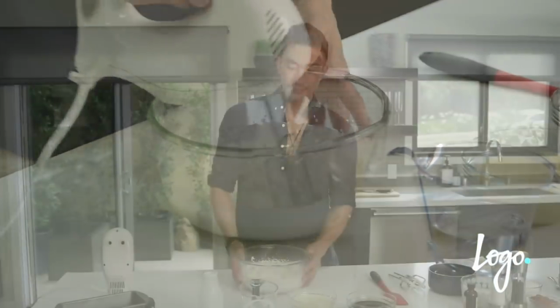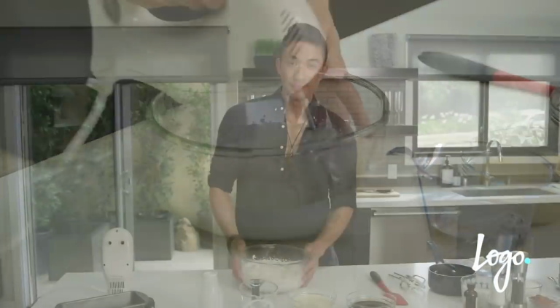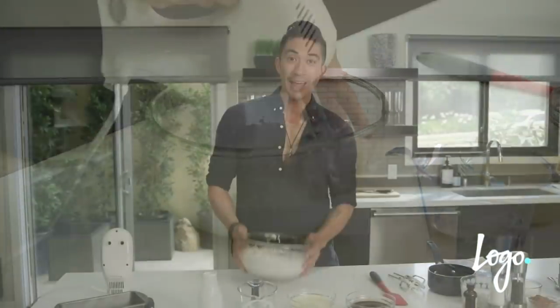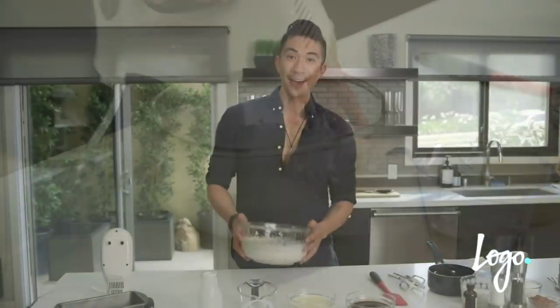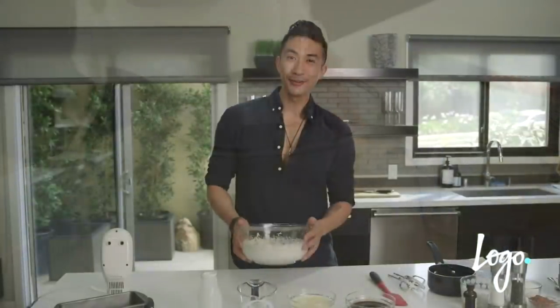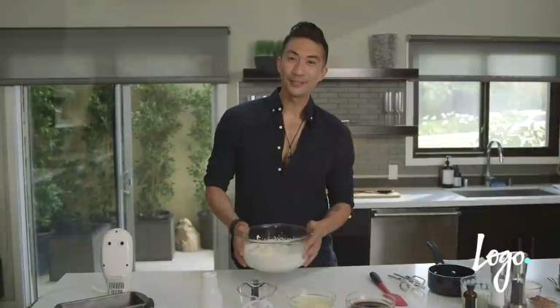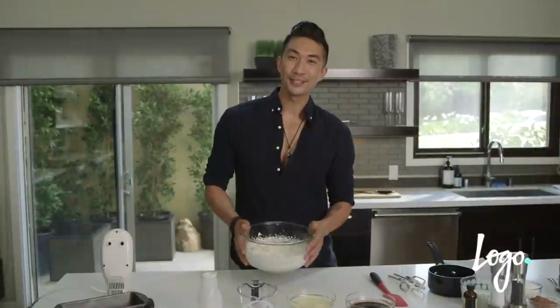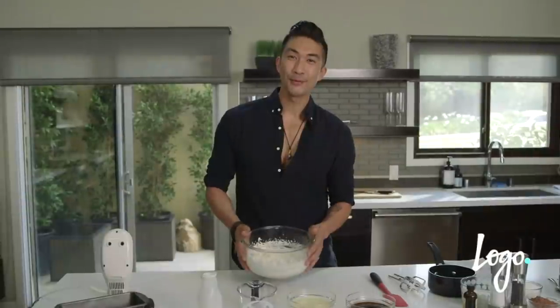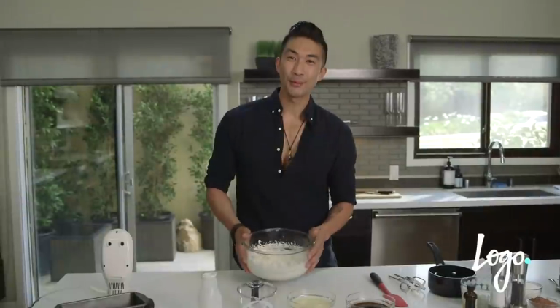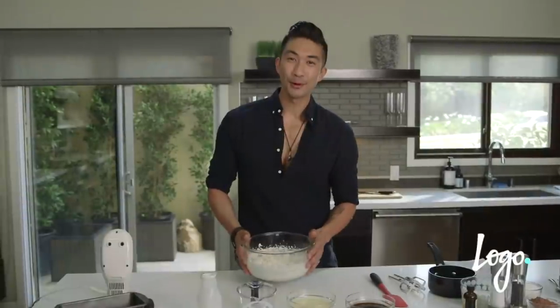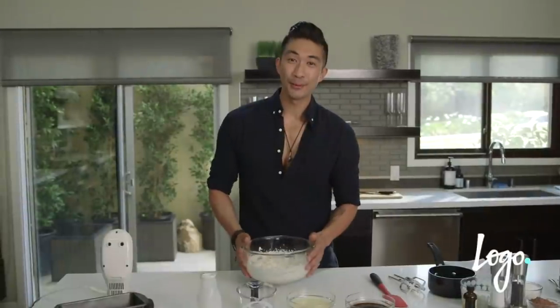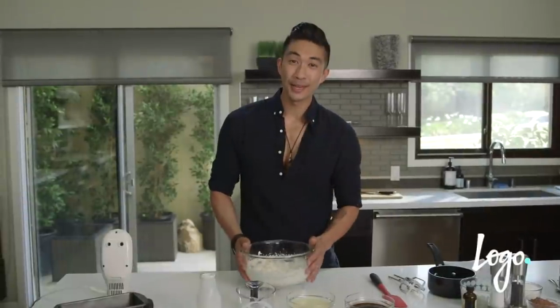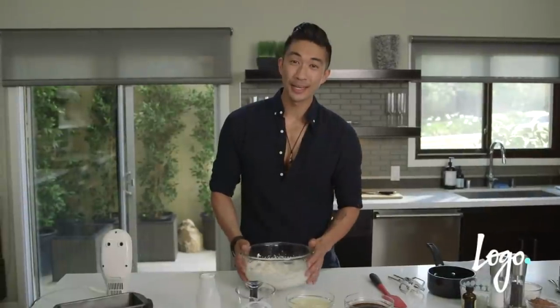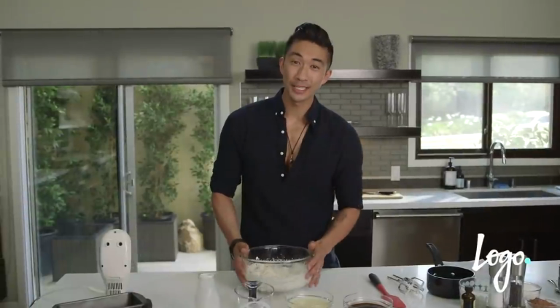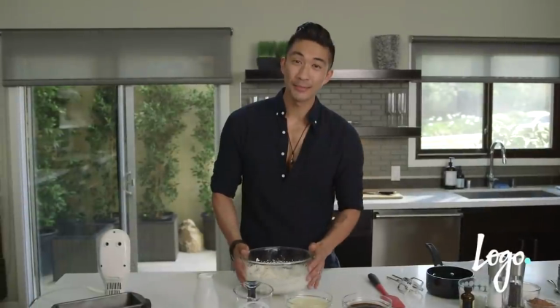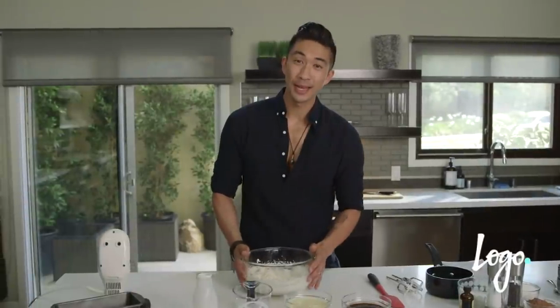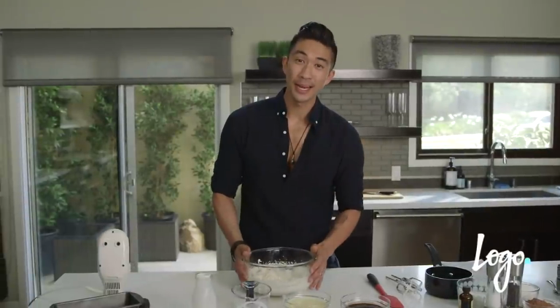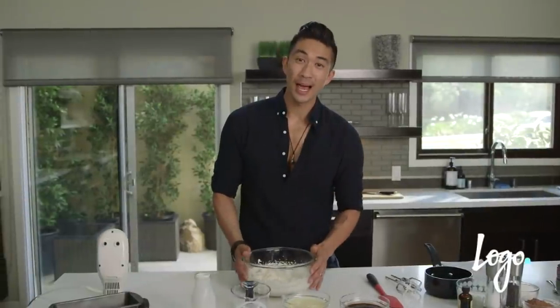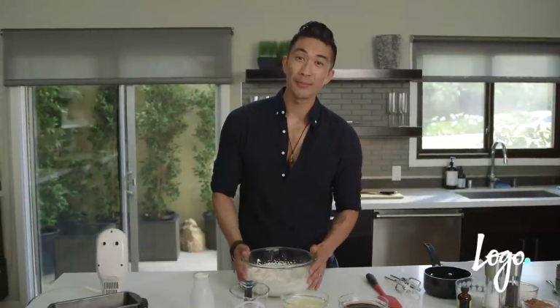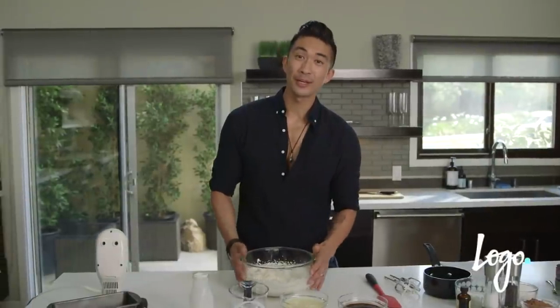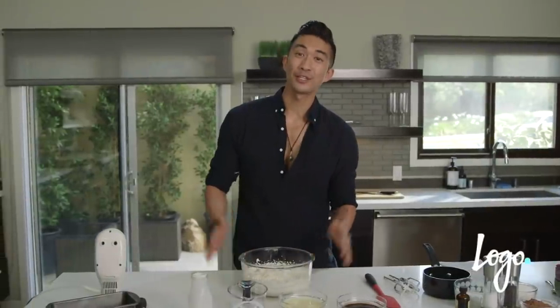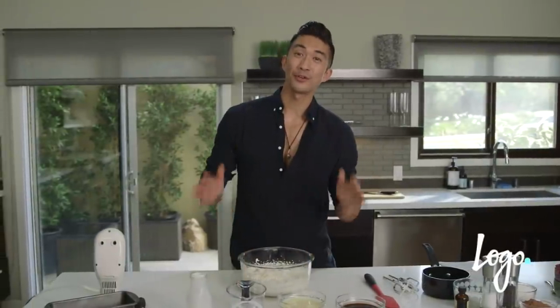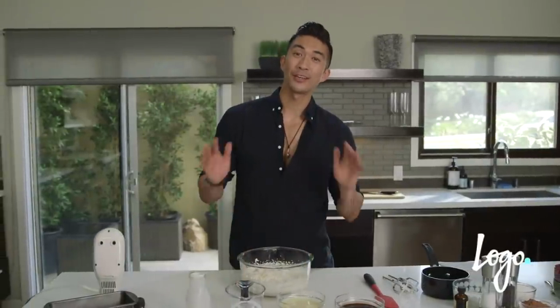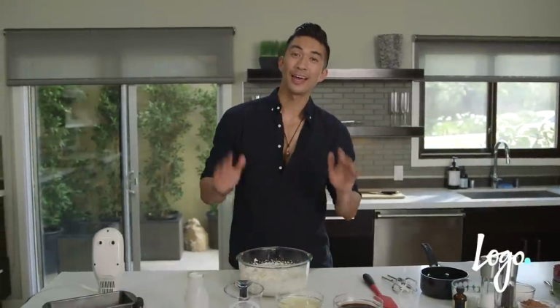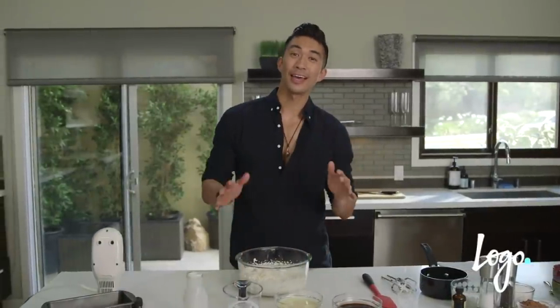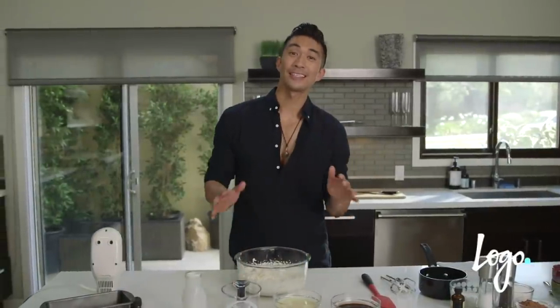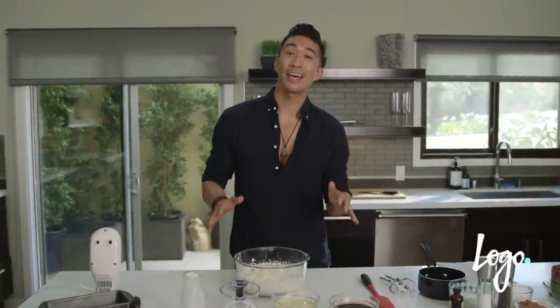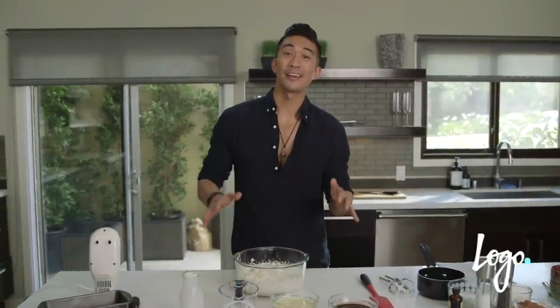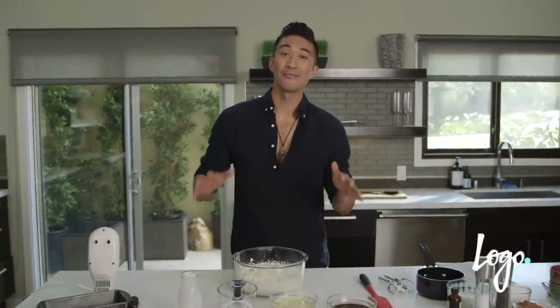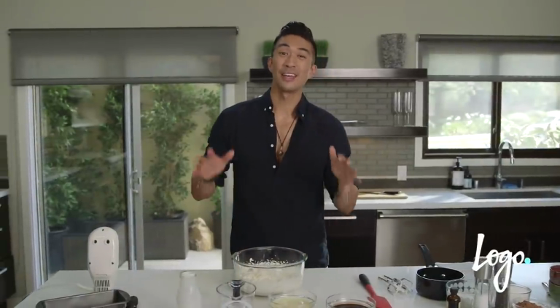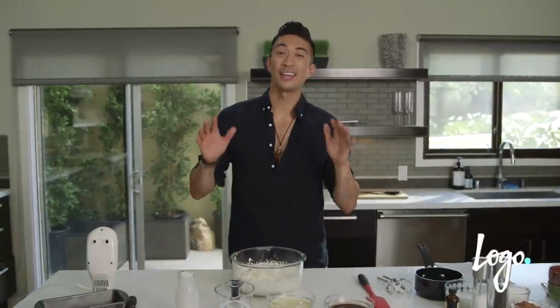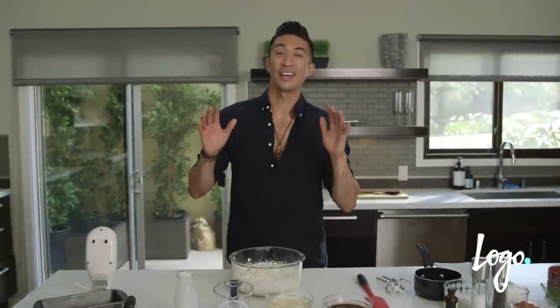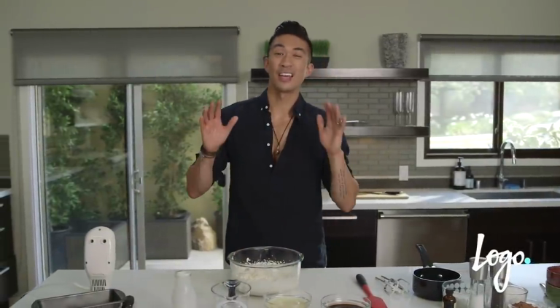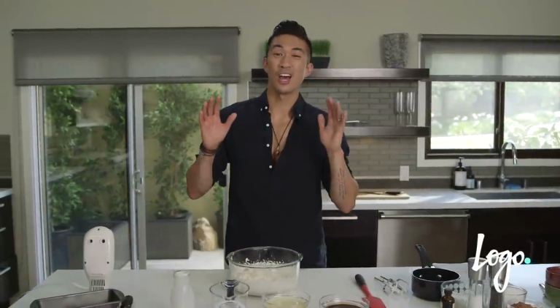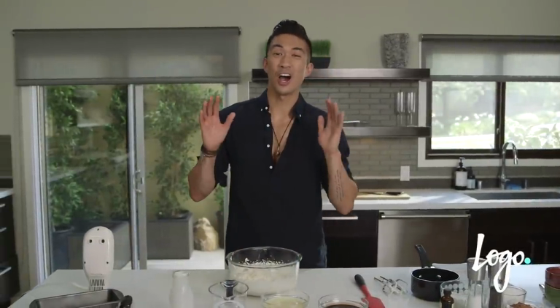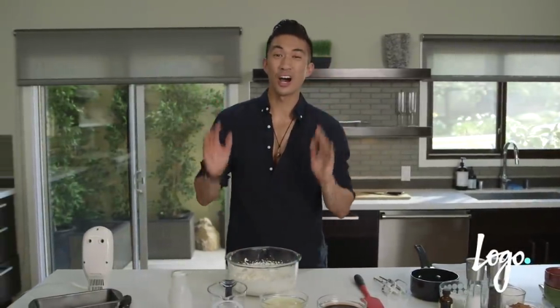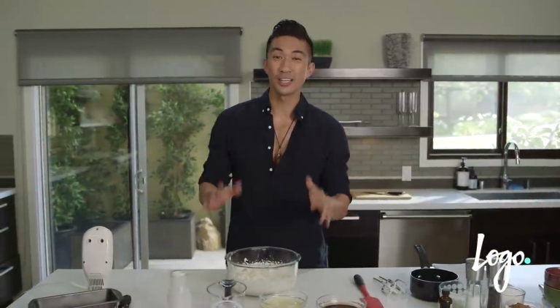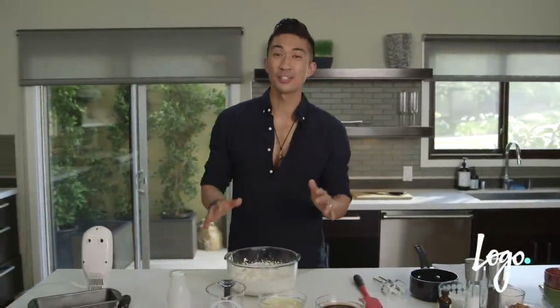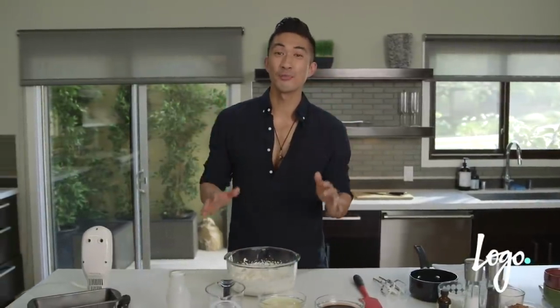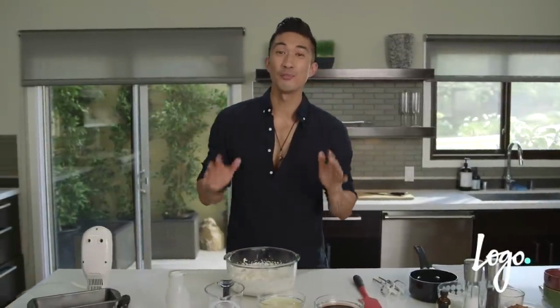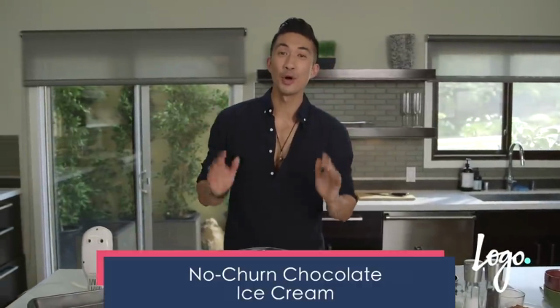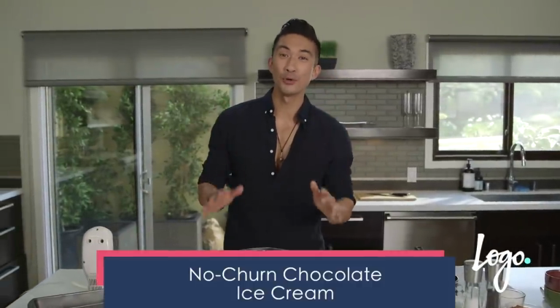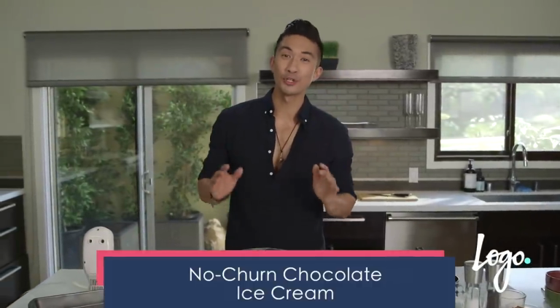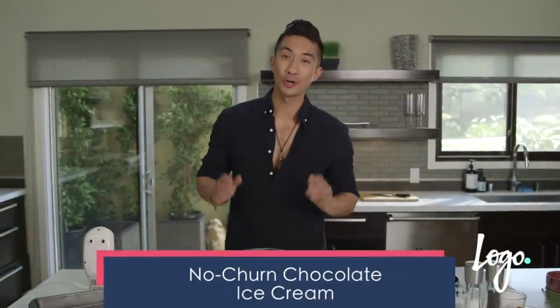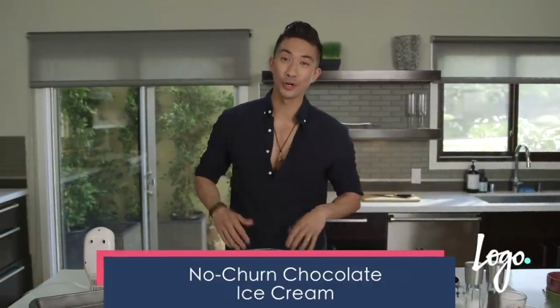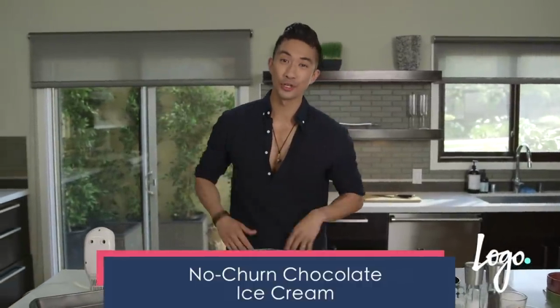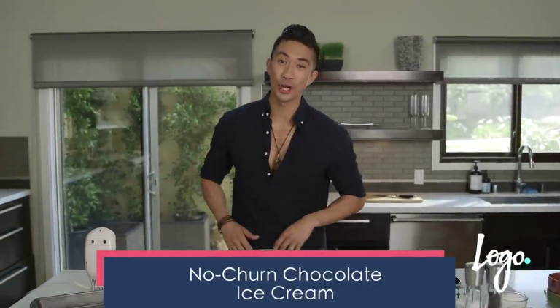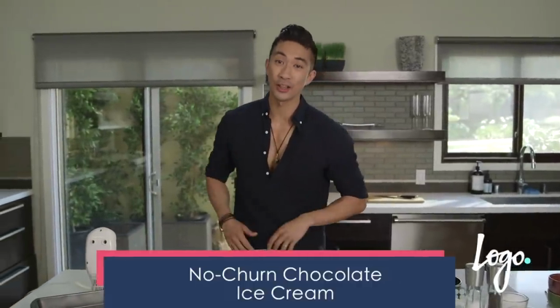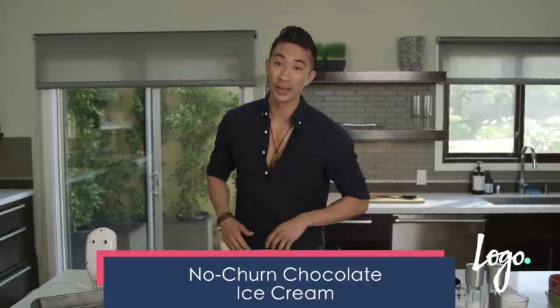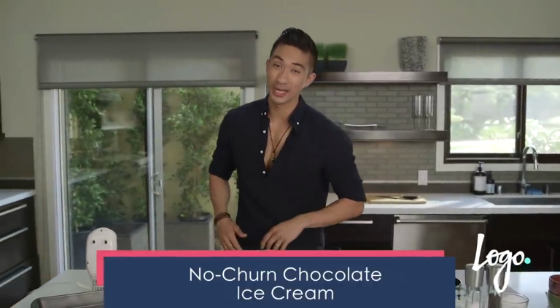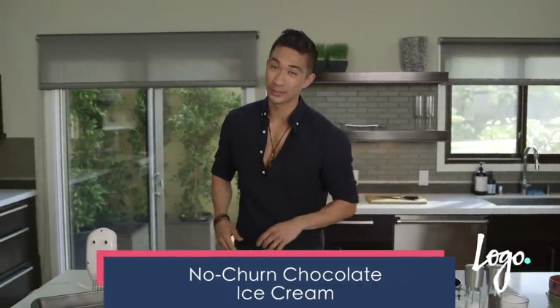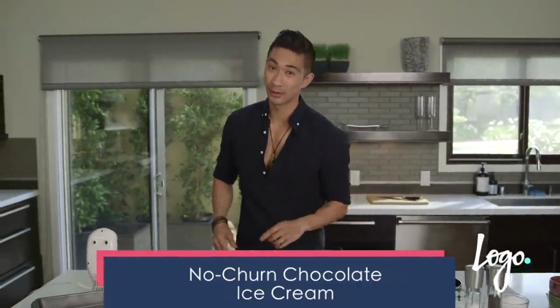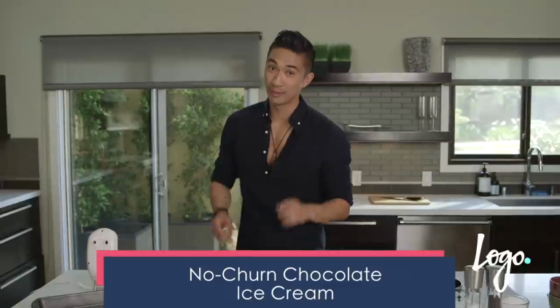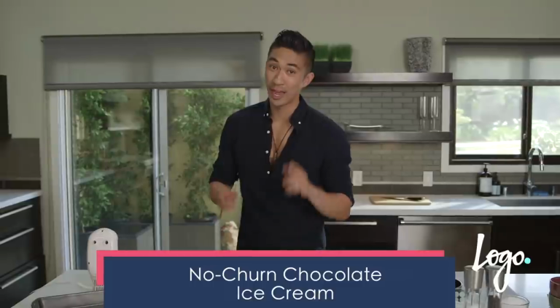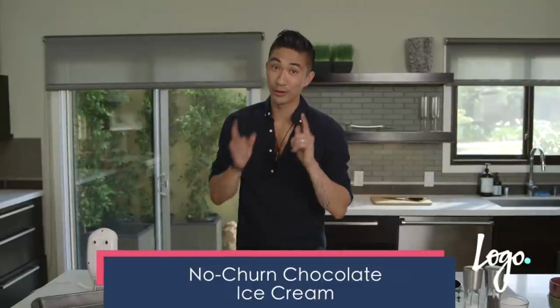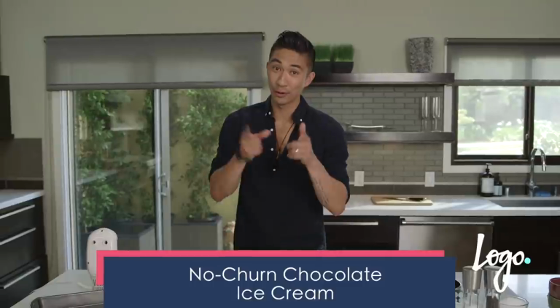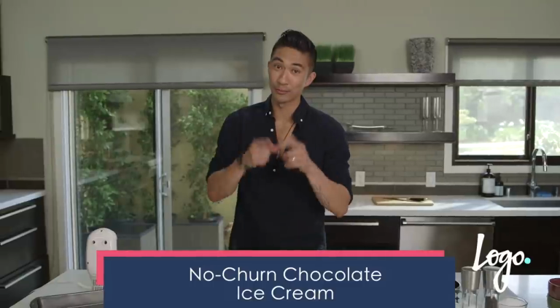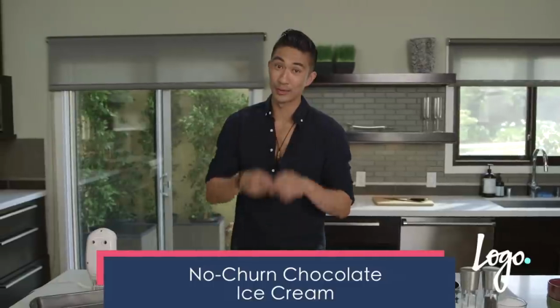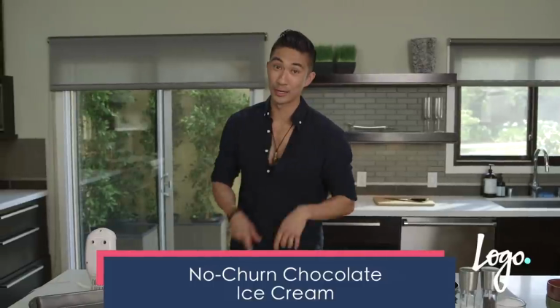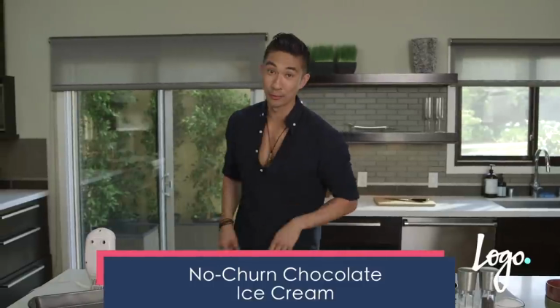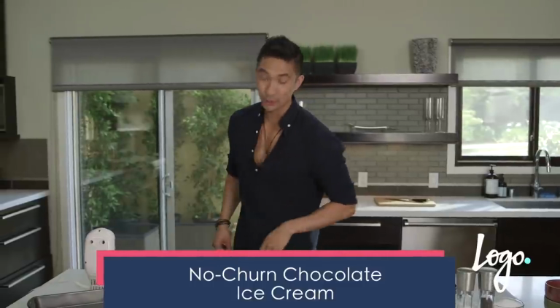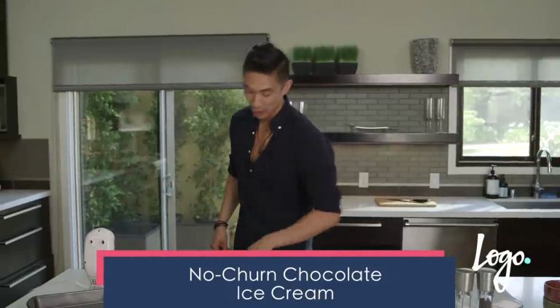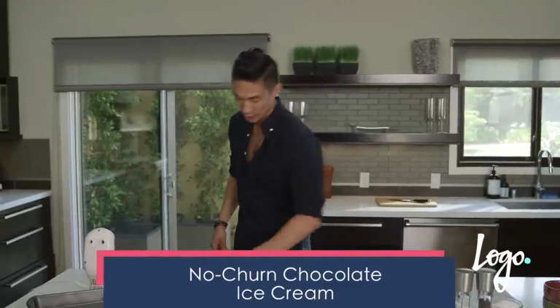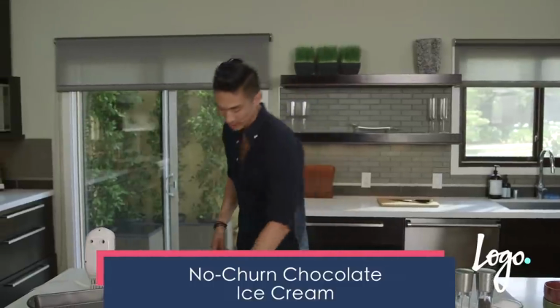Now using the whipped cream that I just made, I'm gonna show you guys how to make an awesome no-churn chocolate ice cream. No-churn — you heard me.